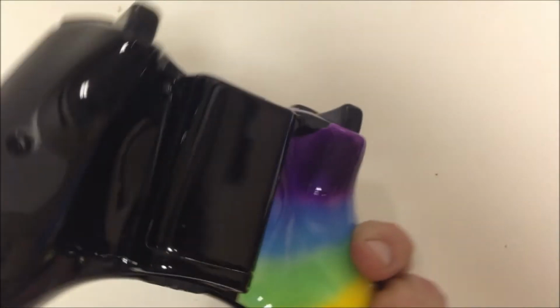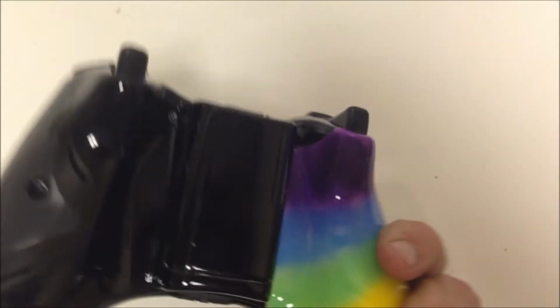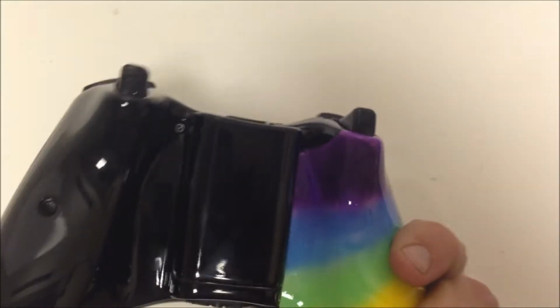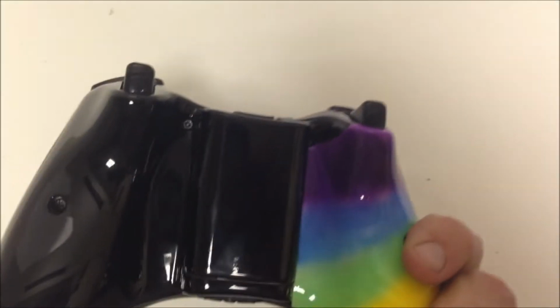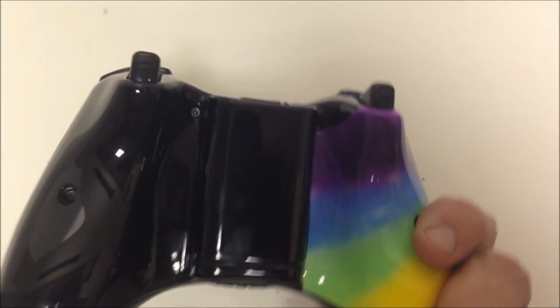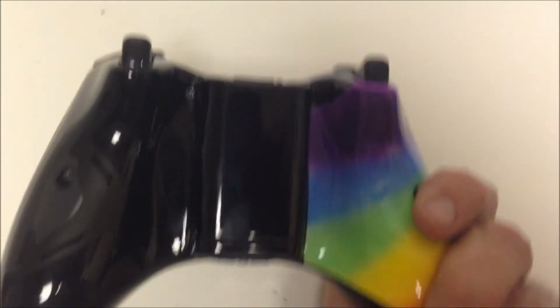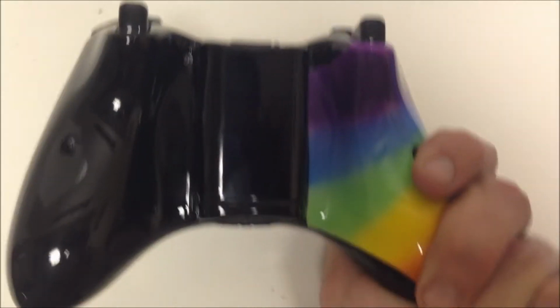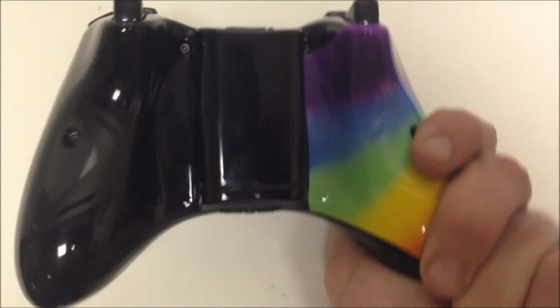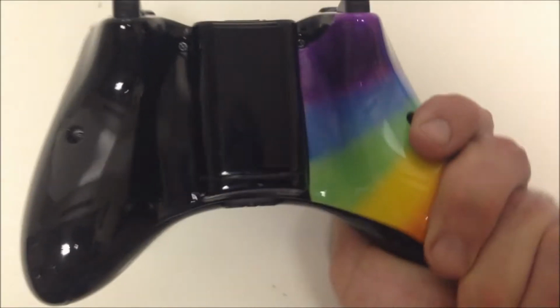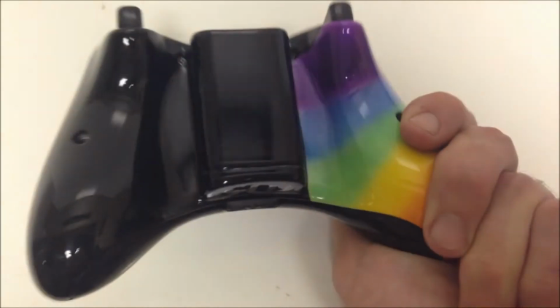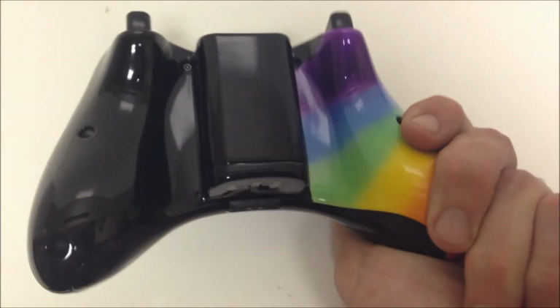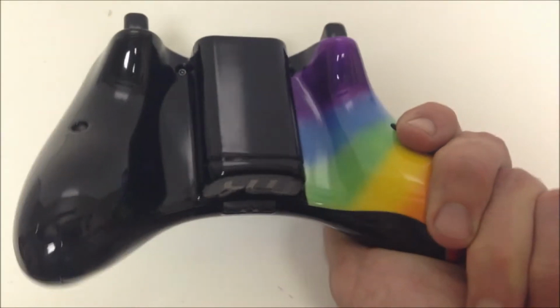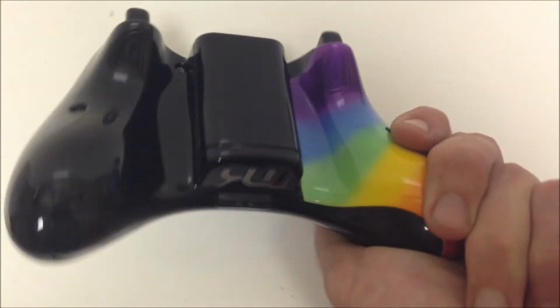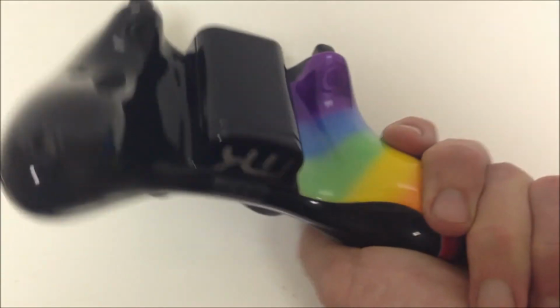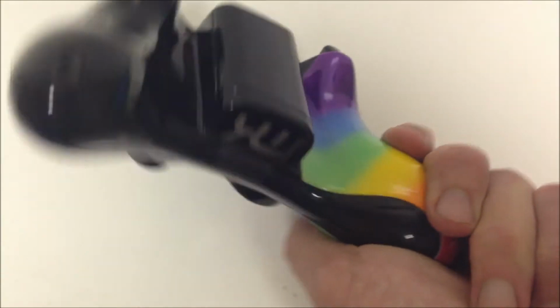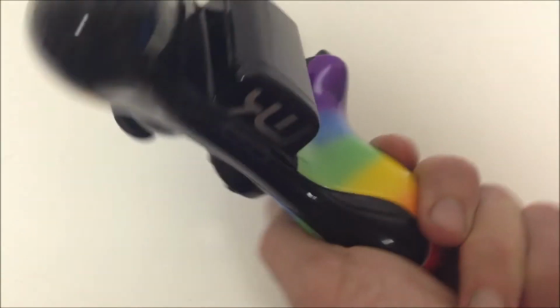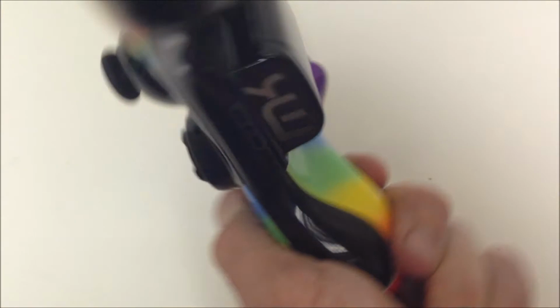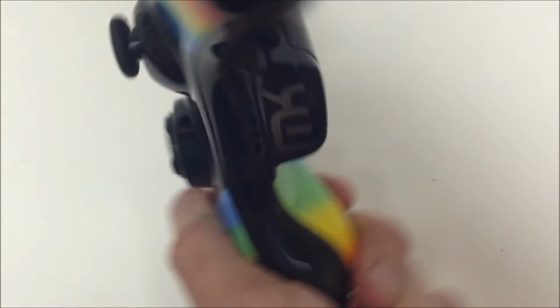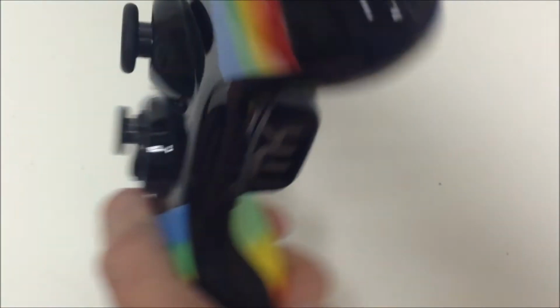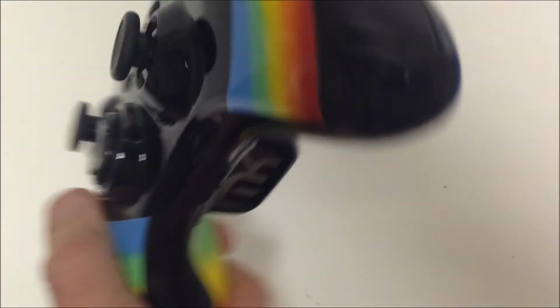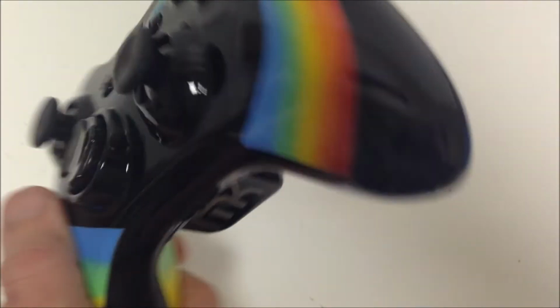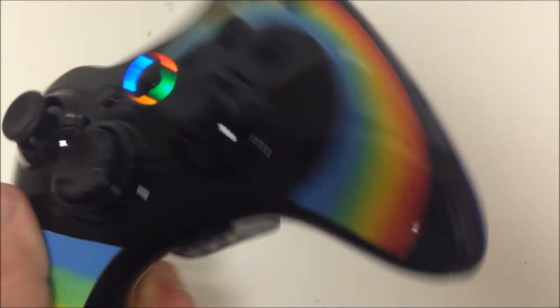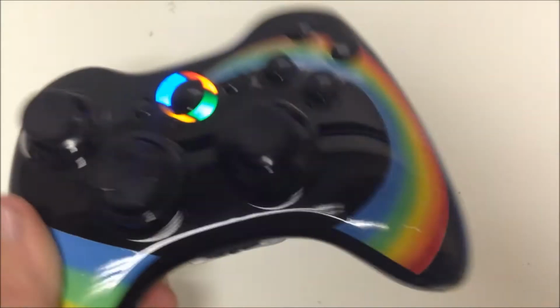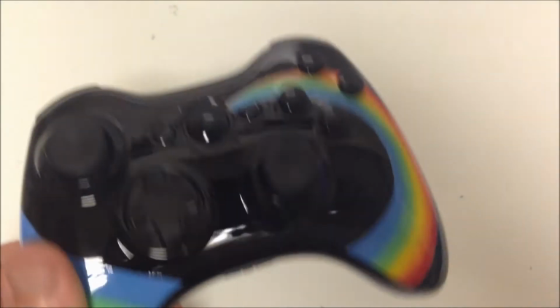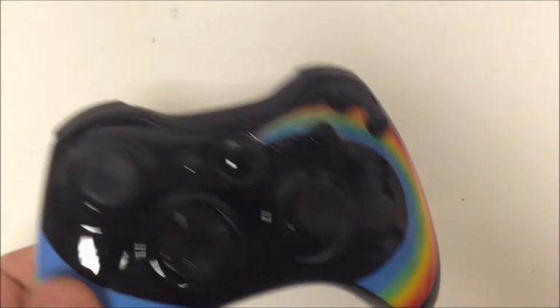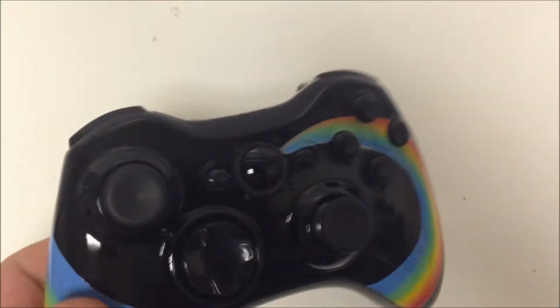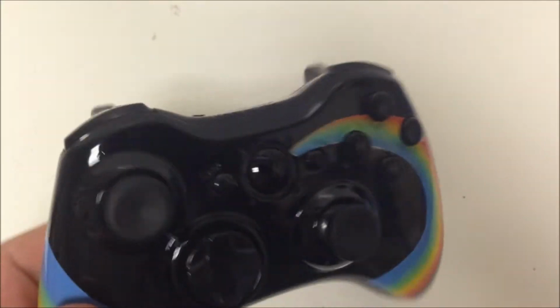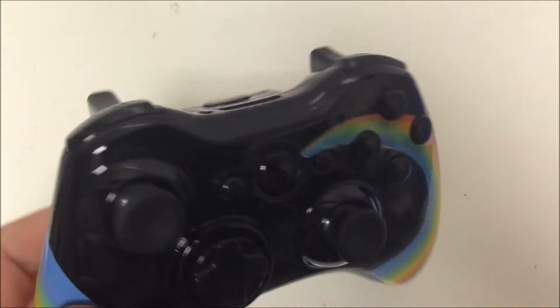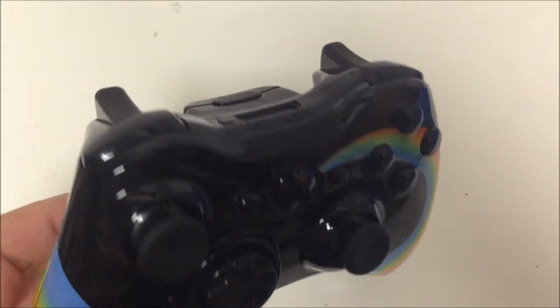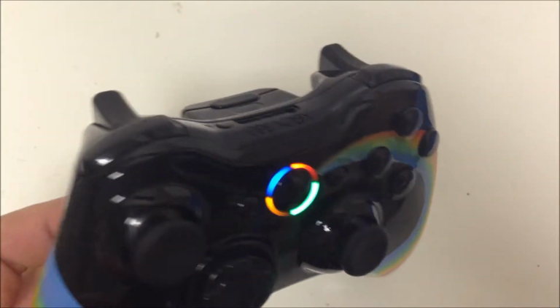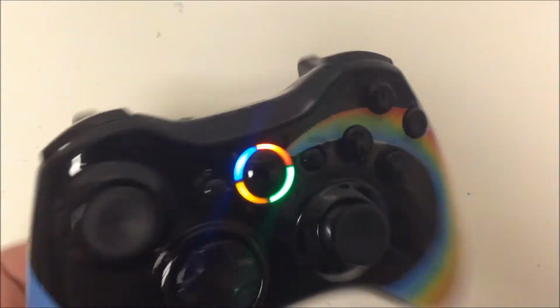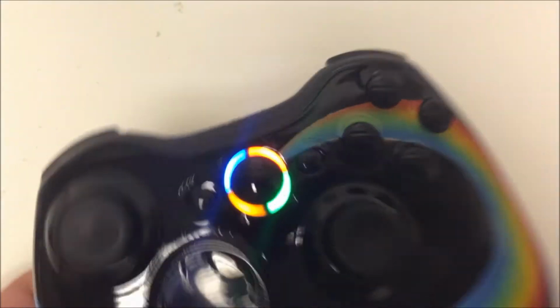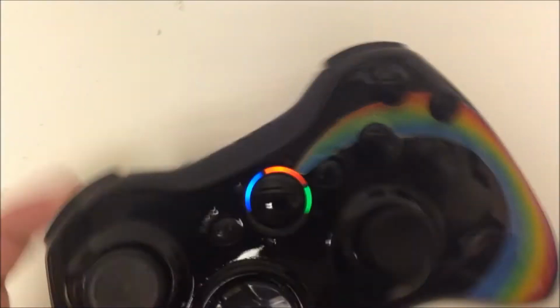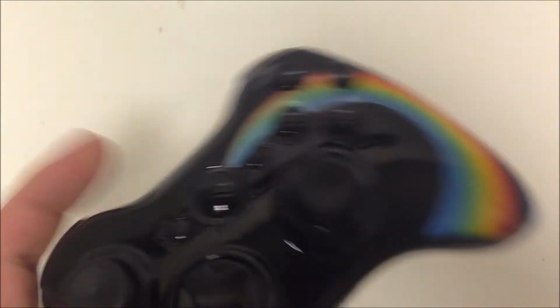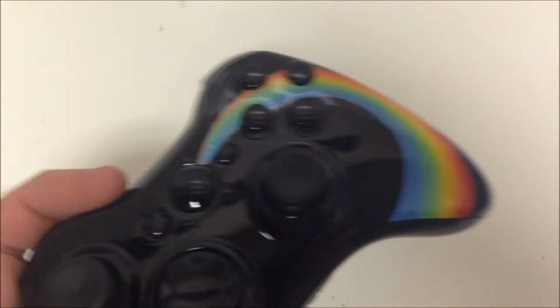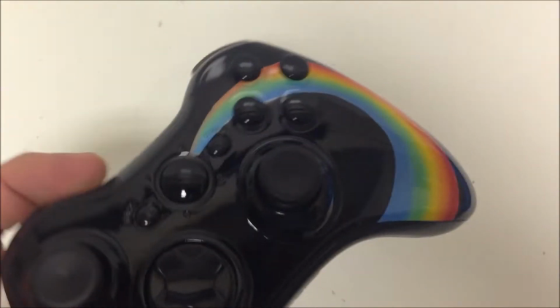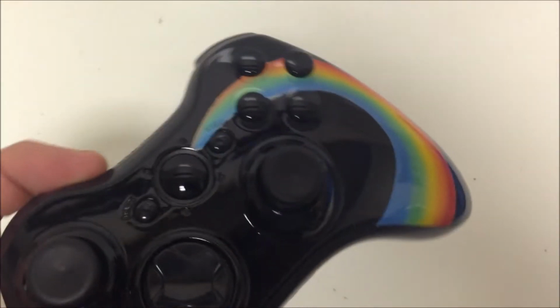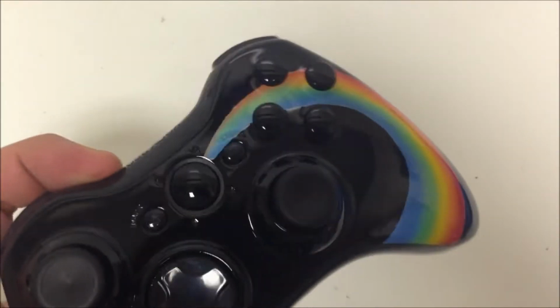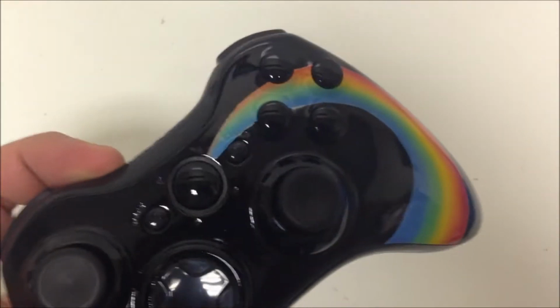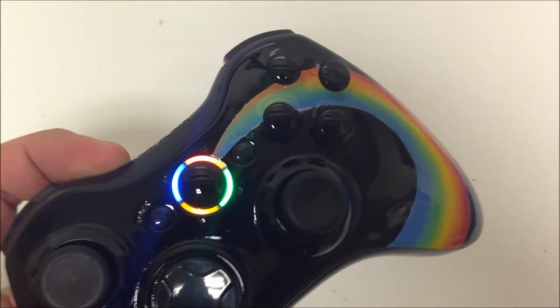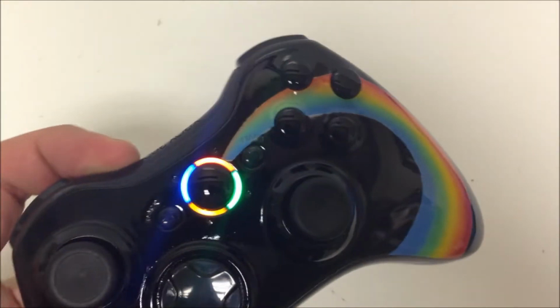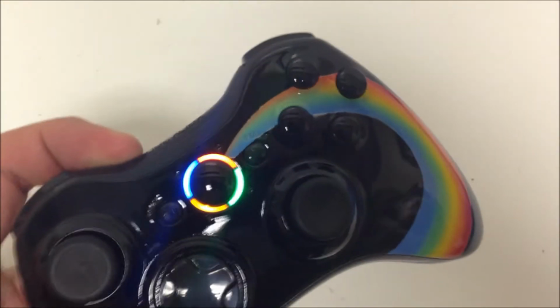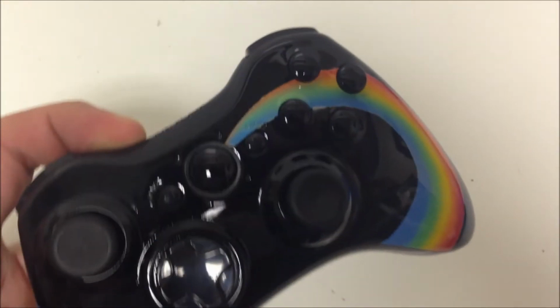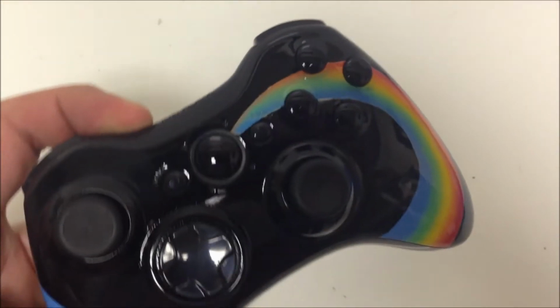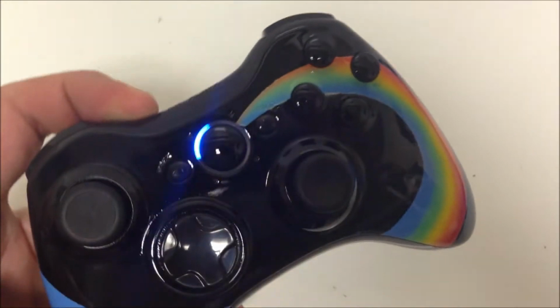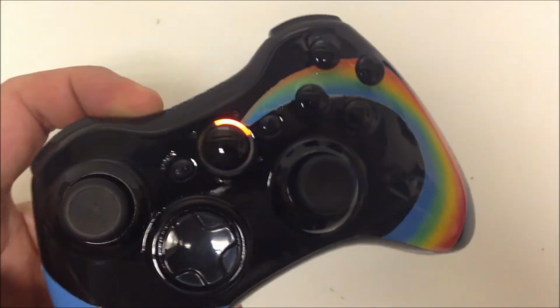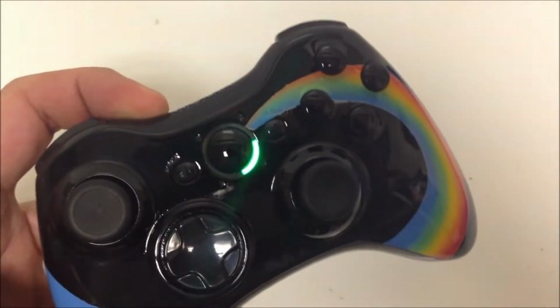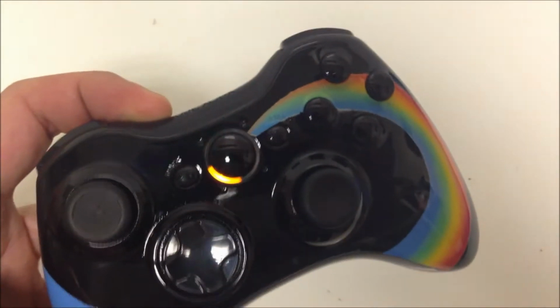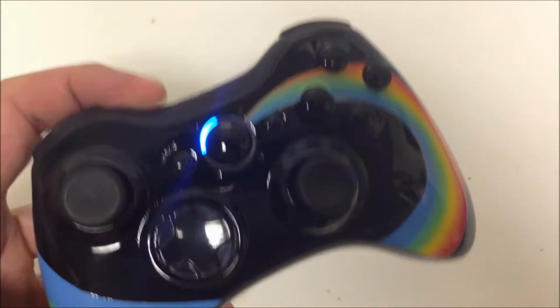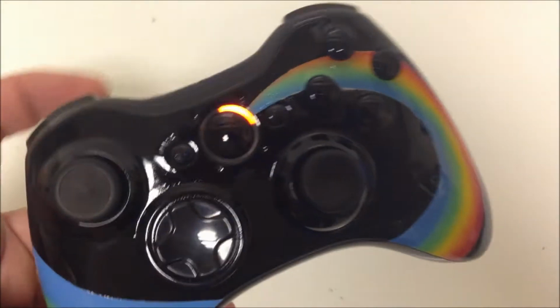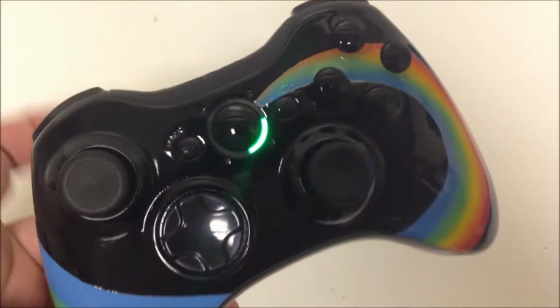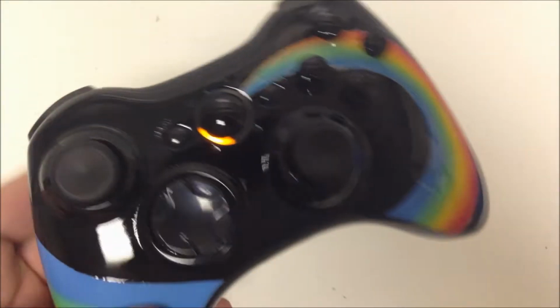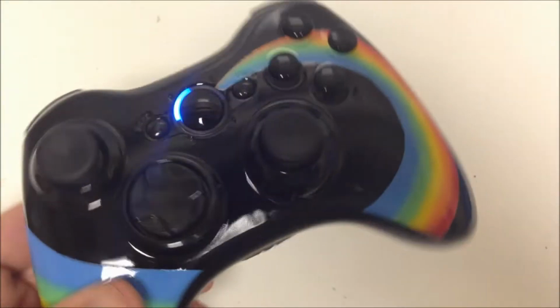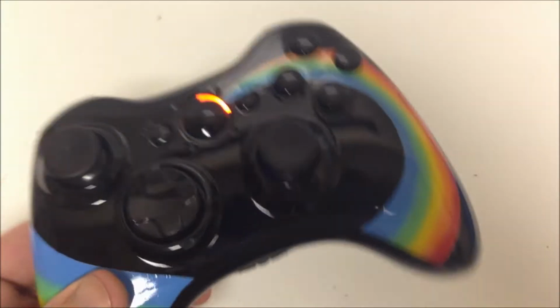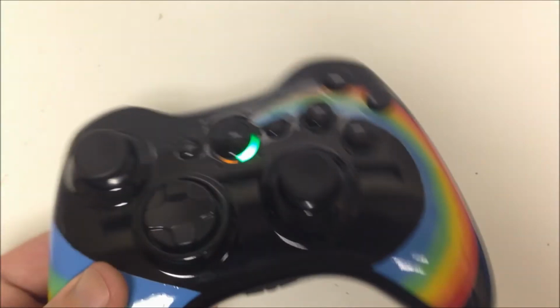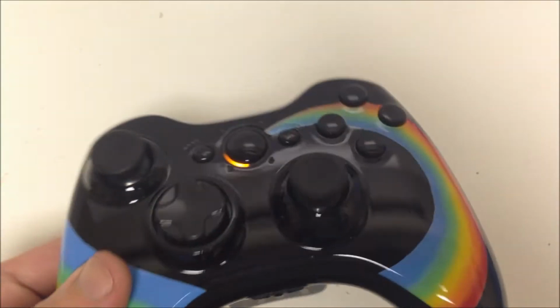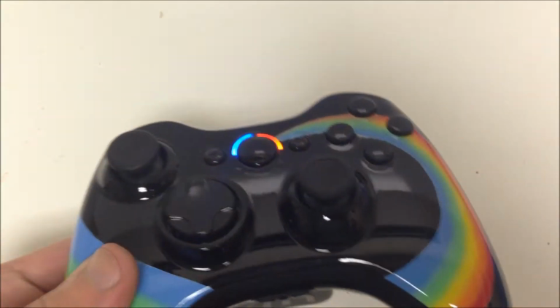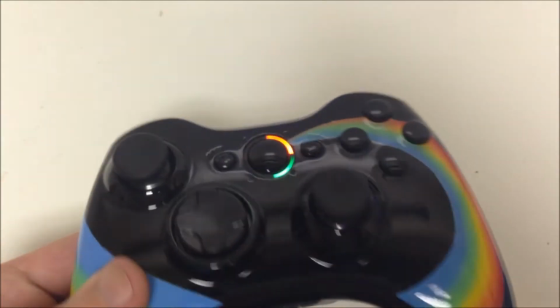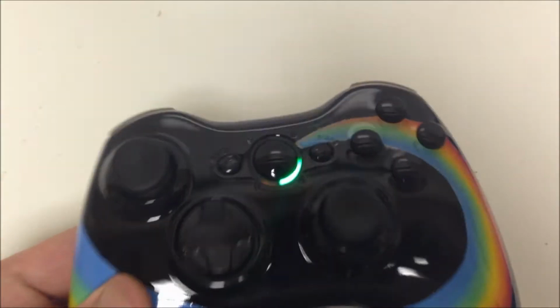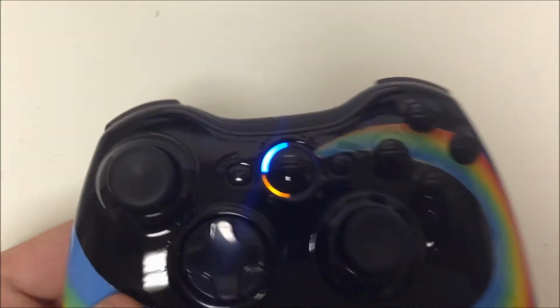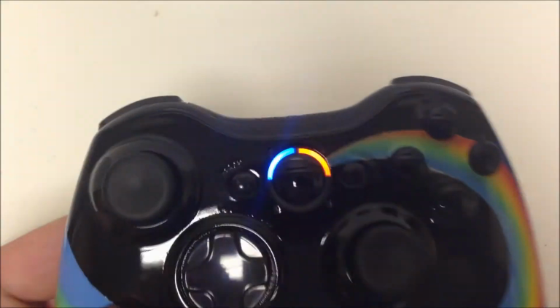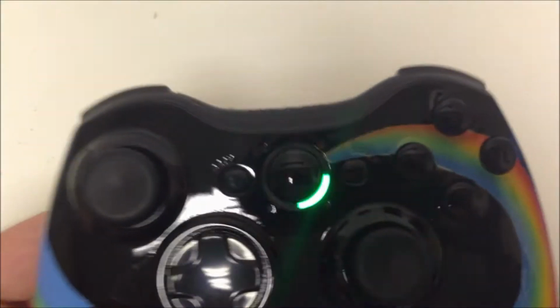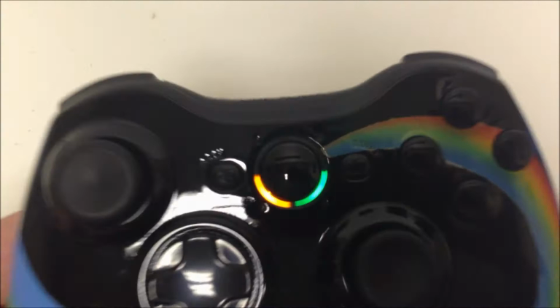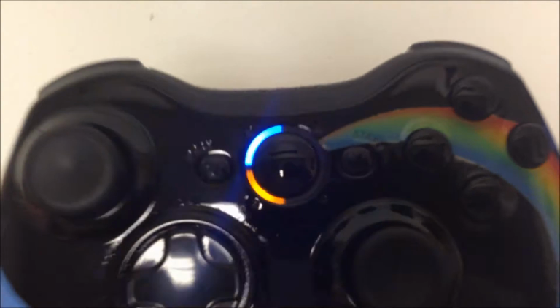What we also did was blacked out the AV and XY buttons and kind of left everything else stock. We gave them some V3 thumbsticks.